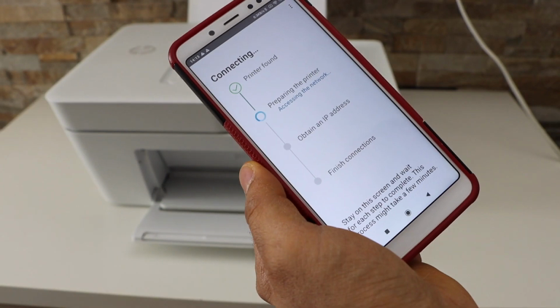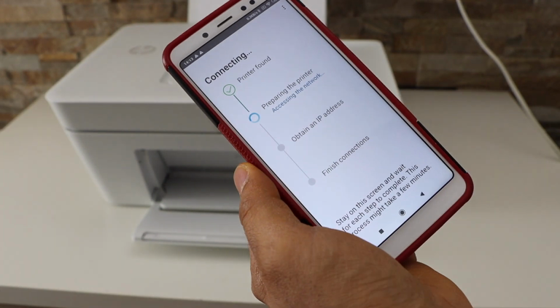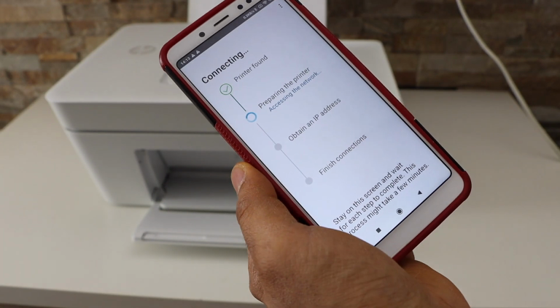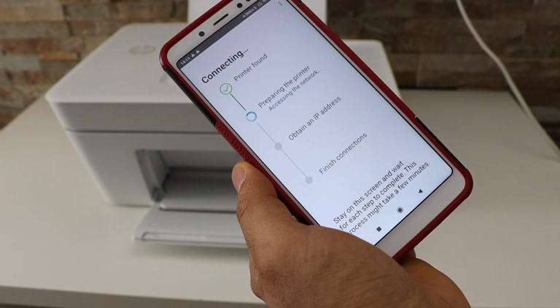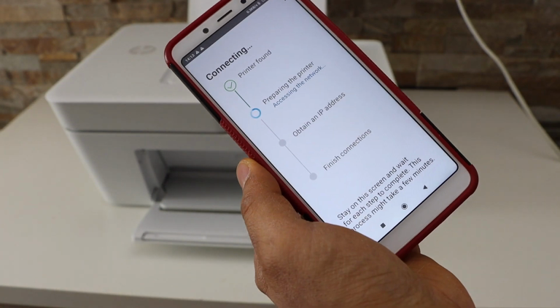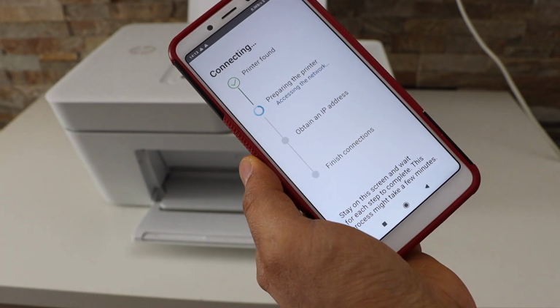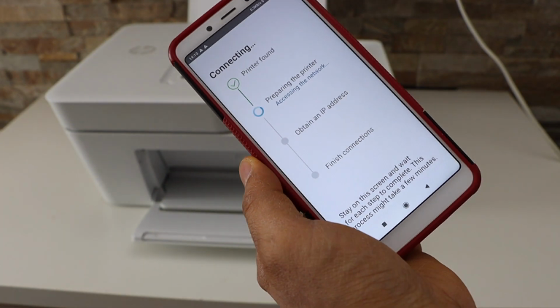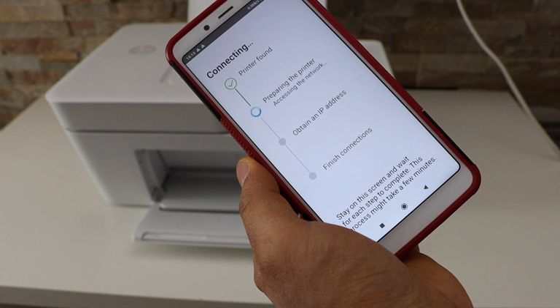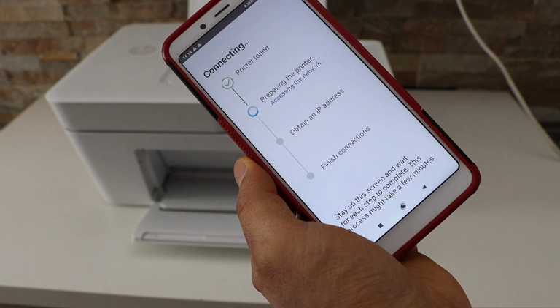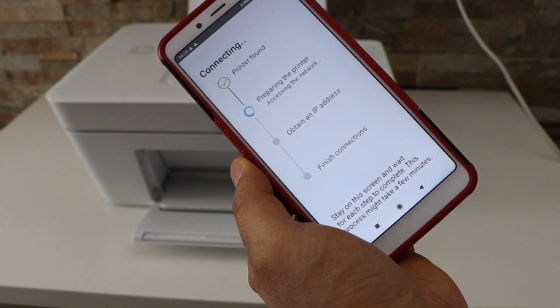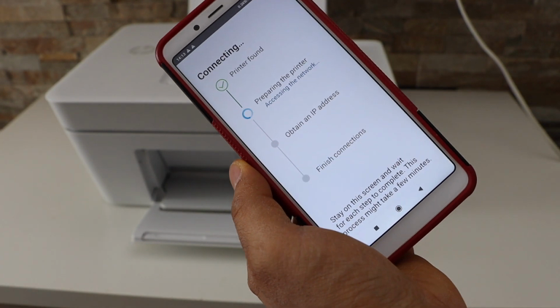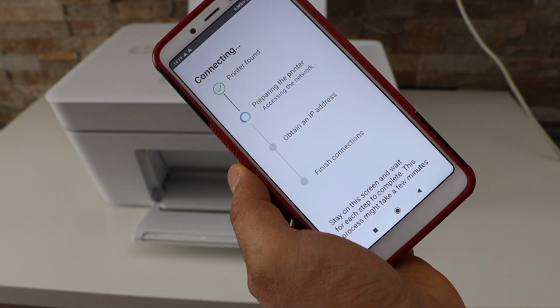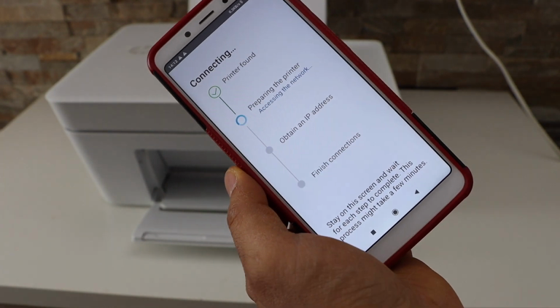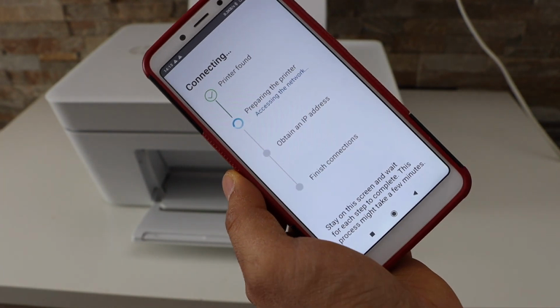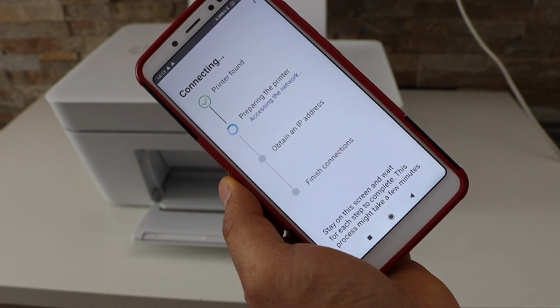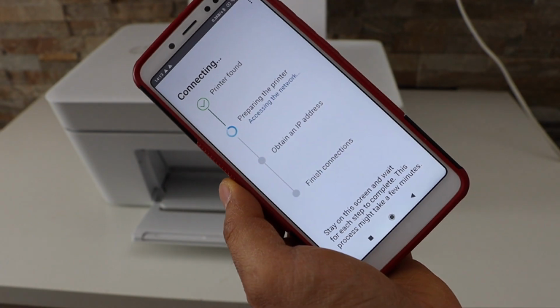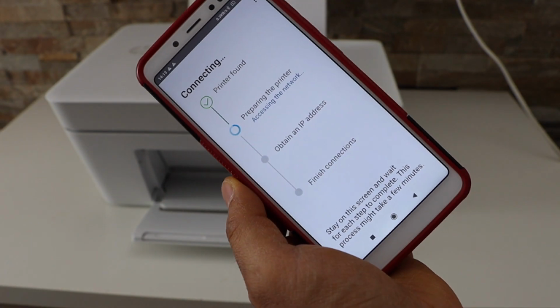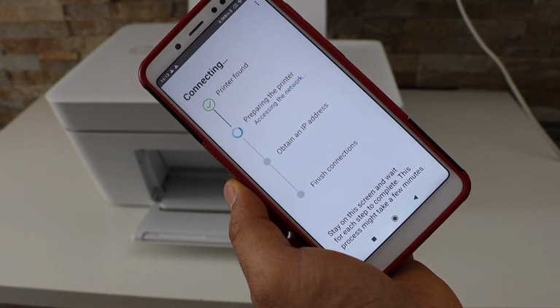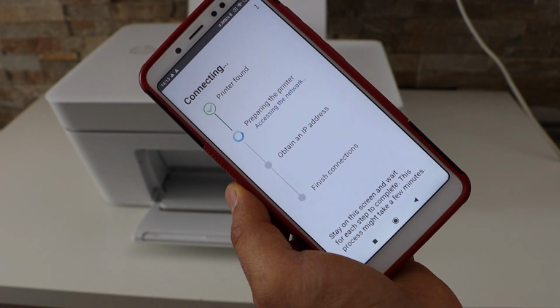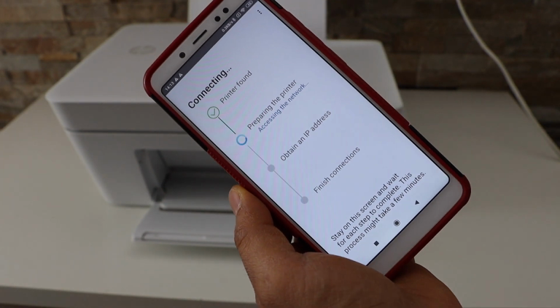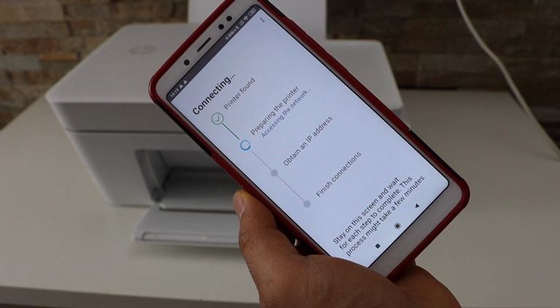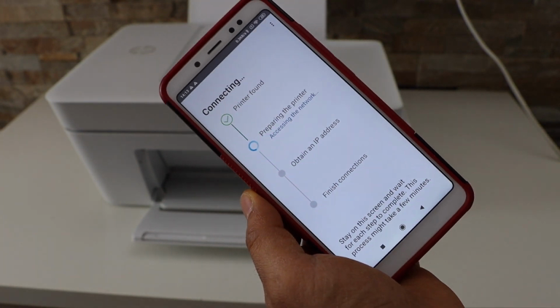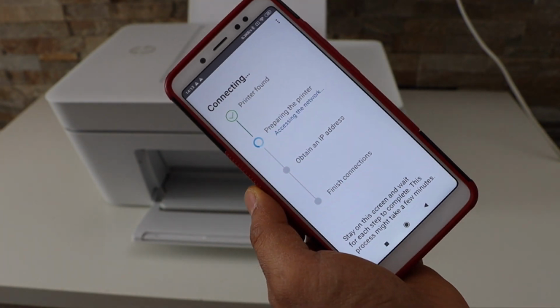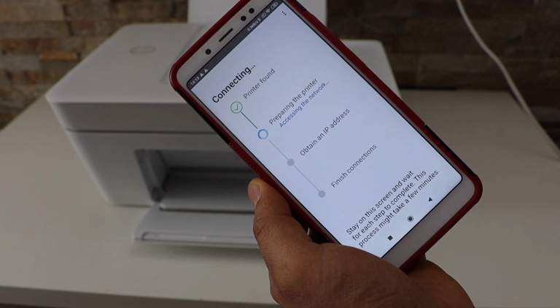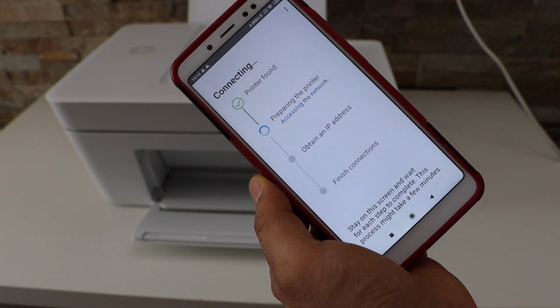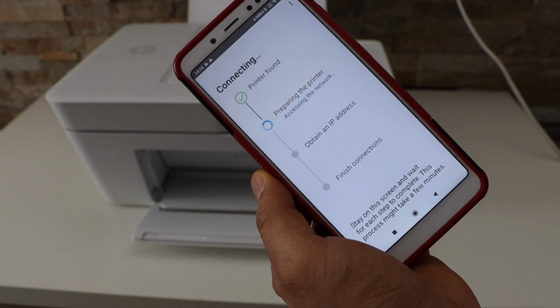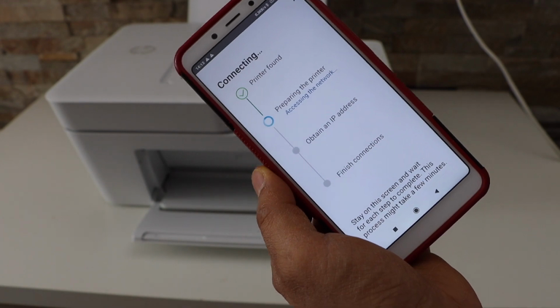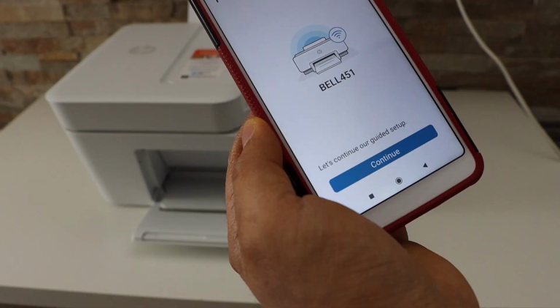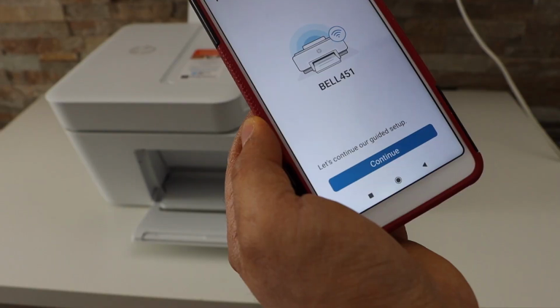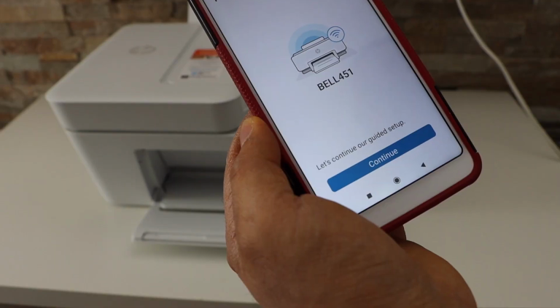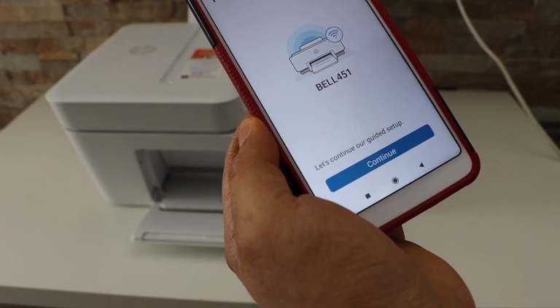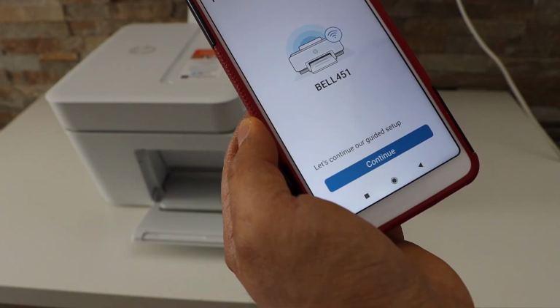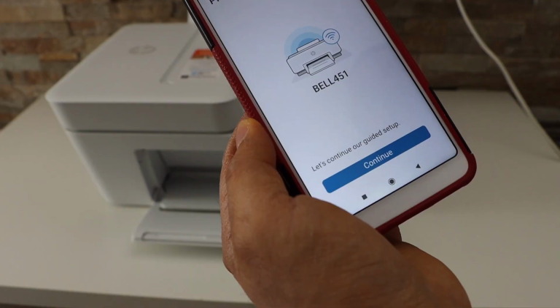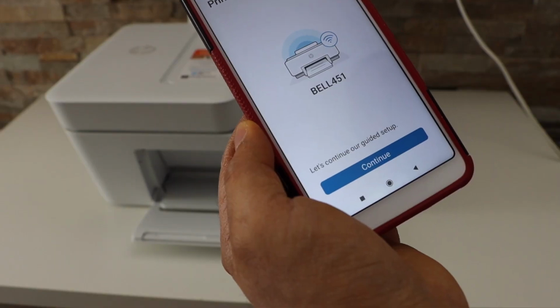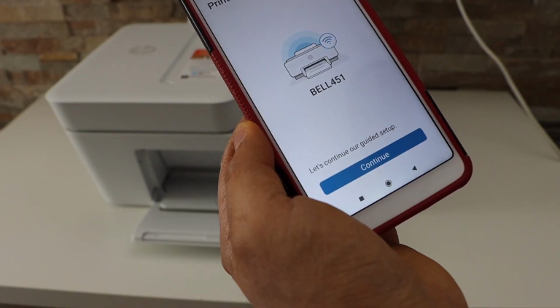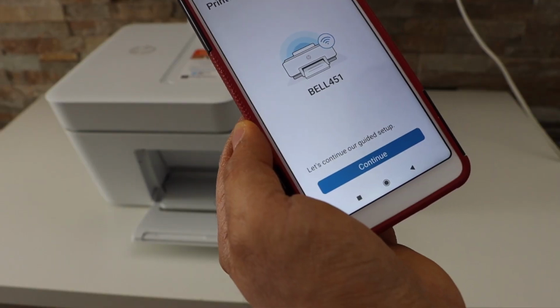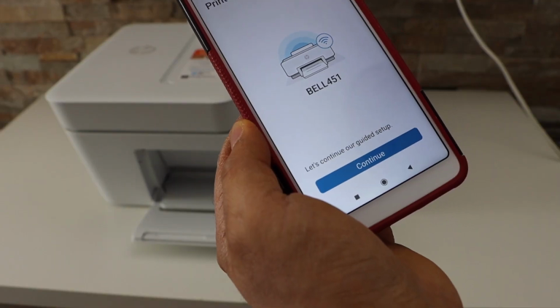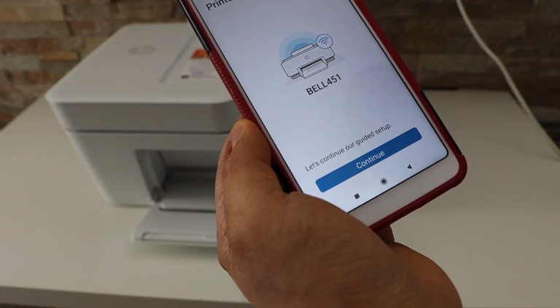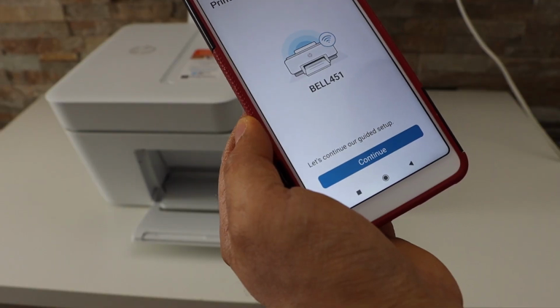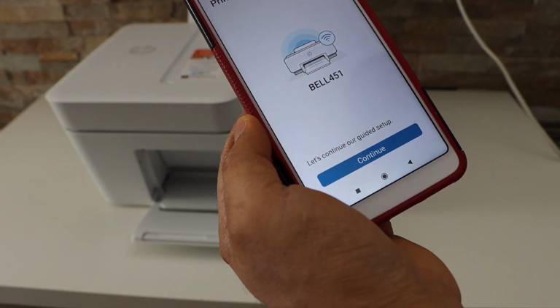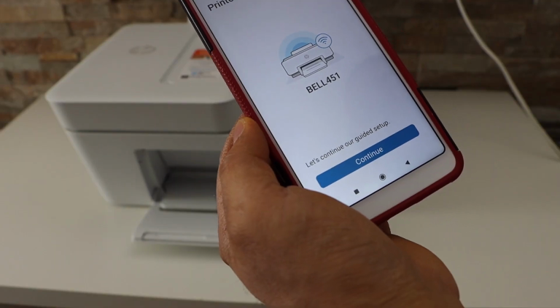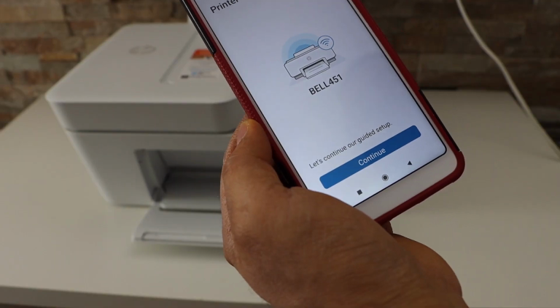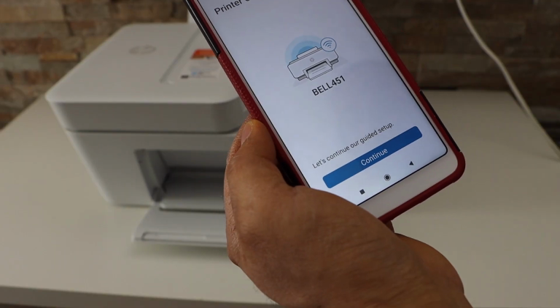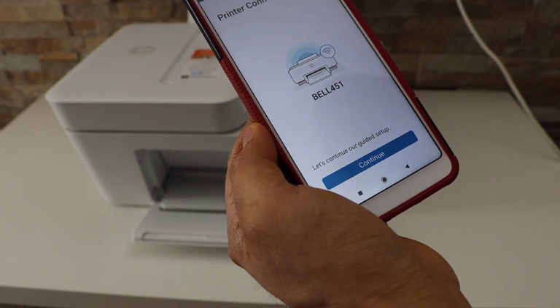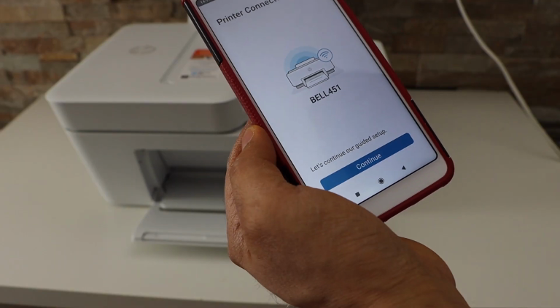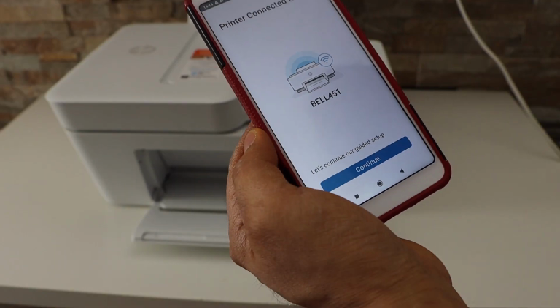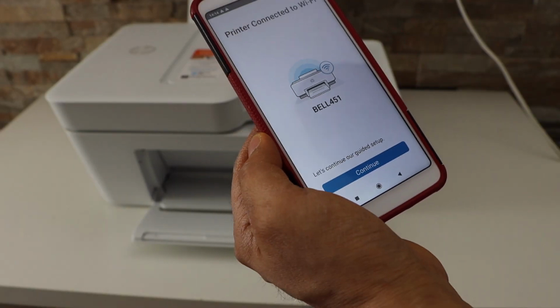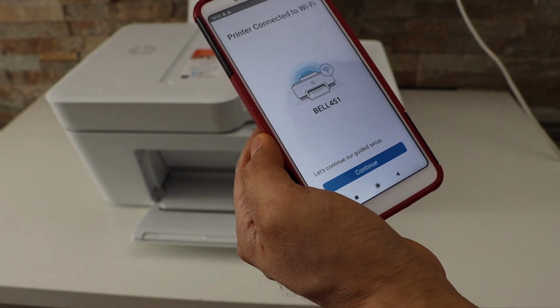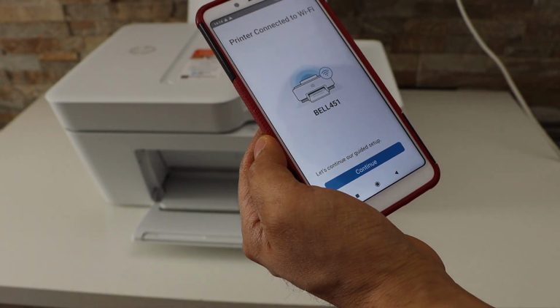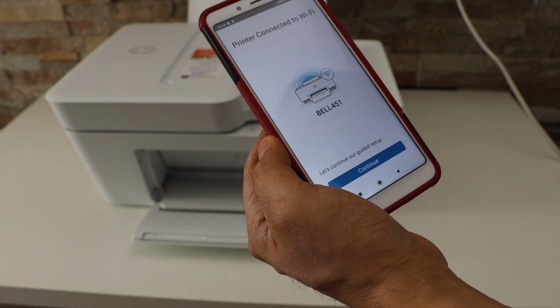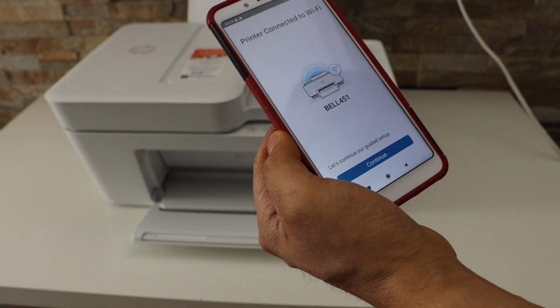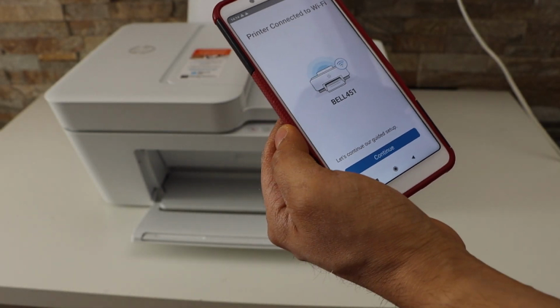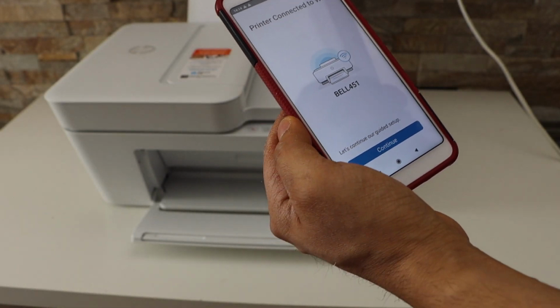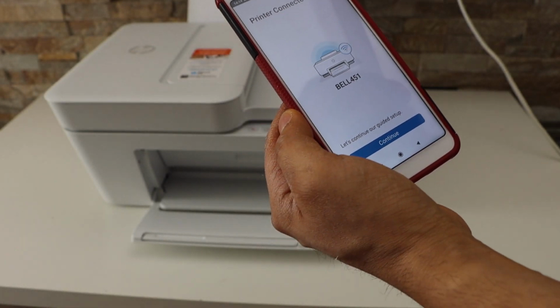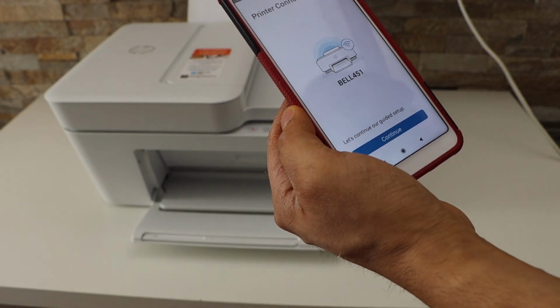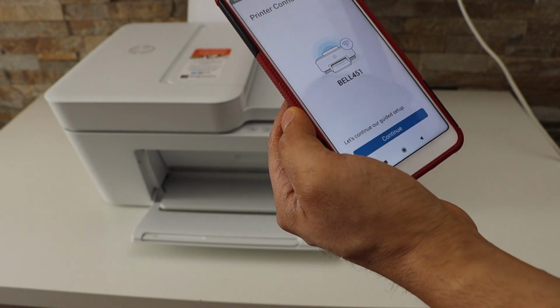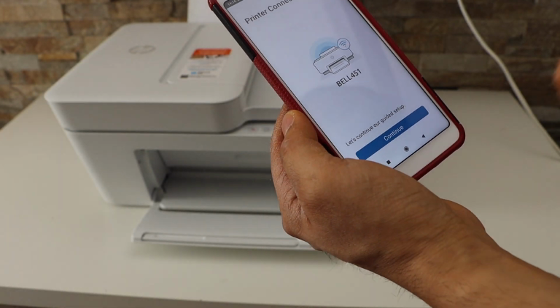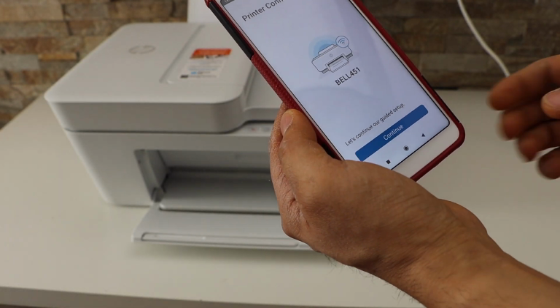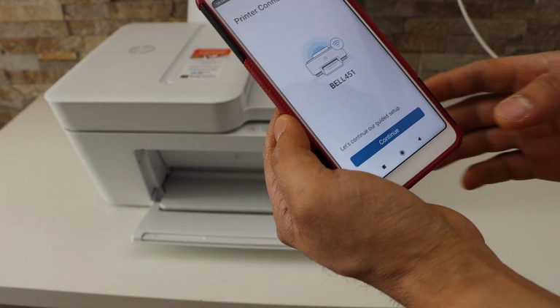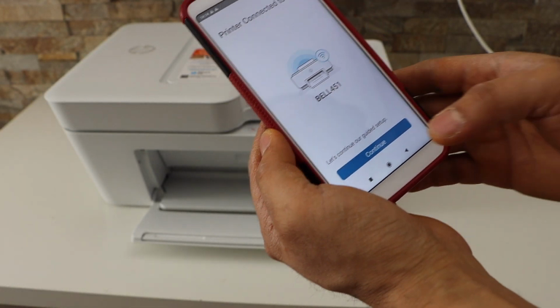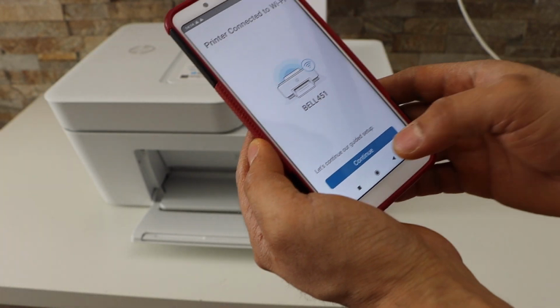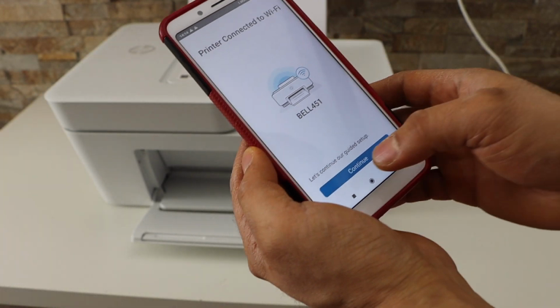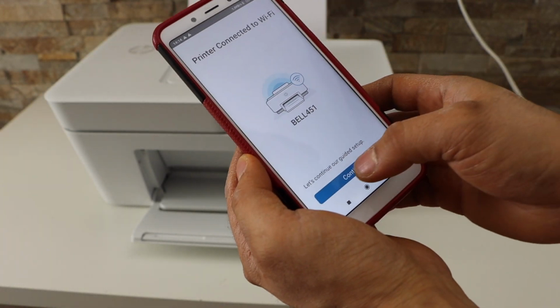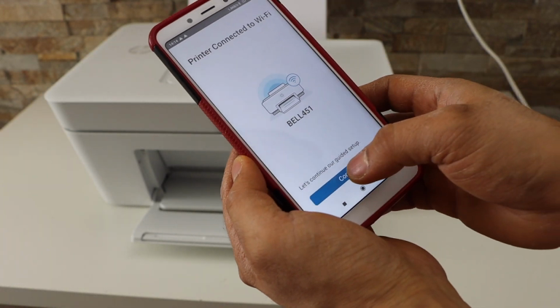Continue the setup. The printer is now connected to the wi-fi — click Continue.